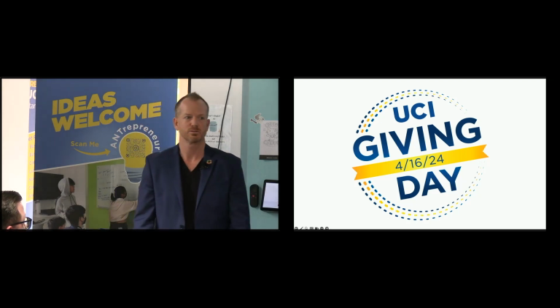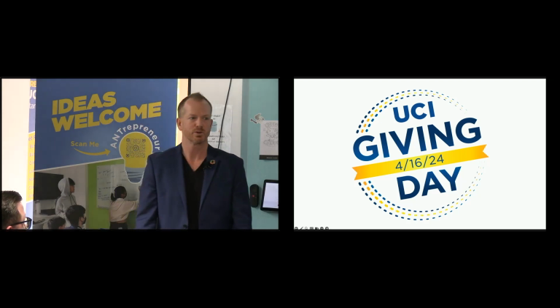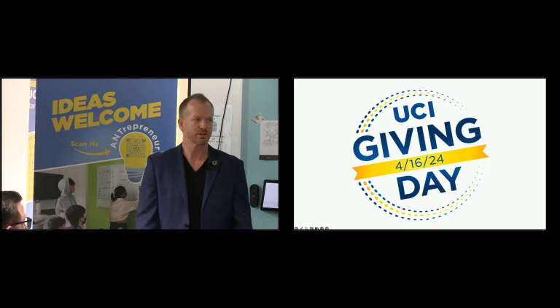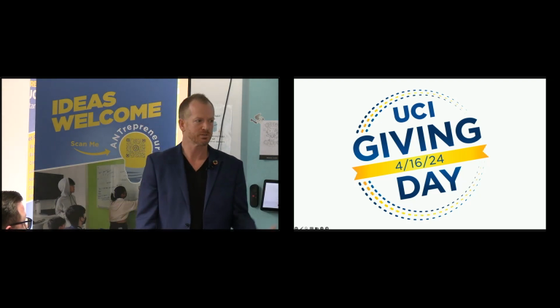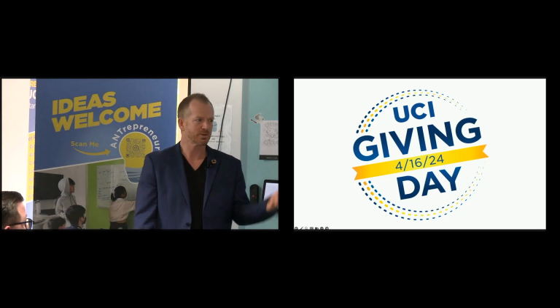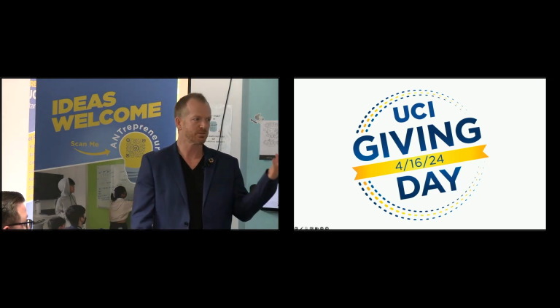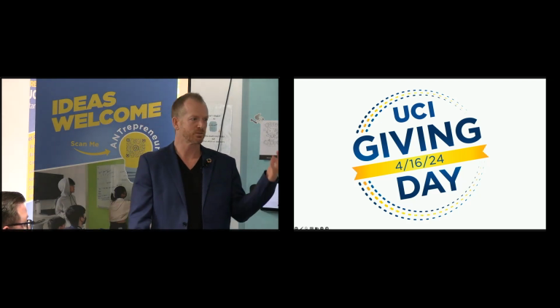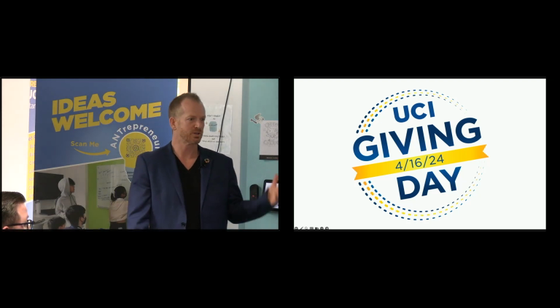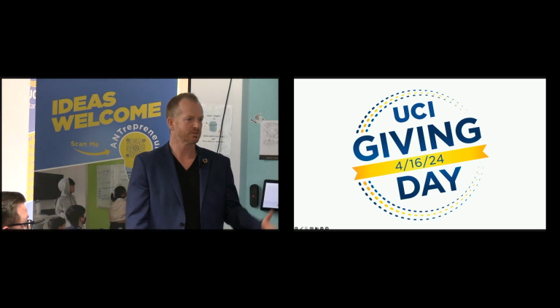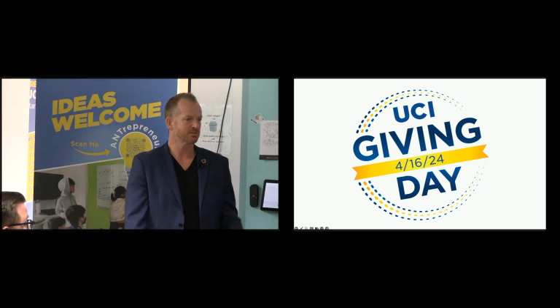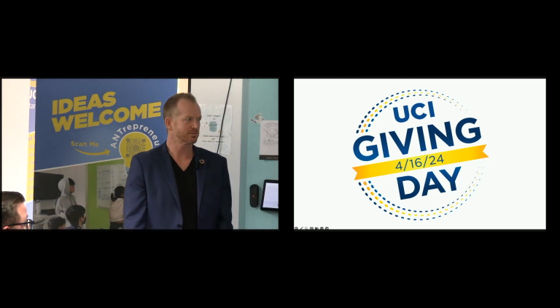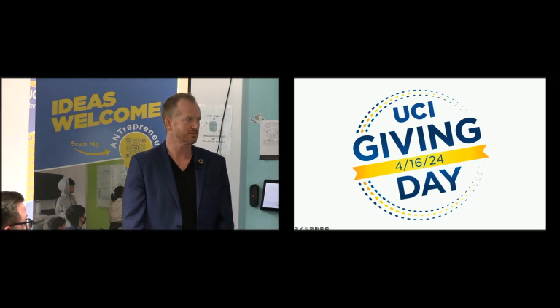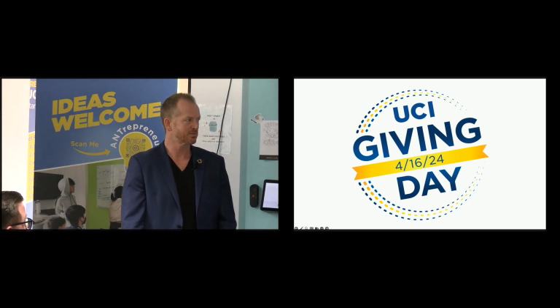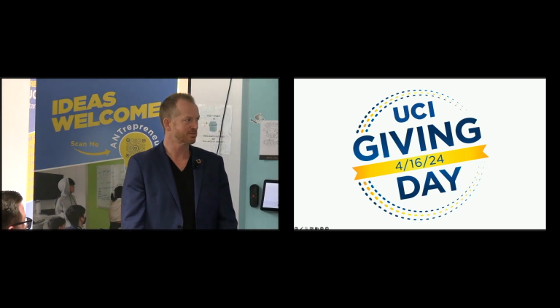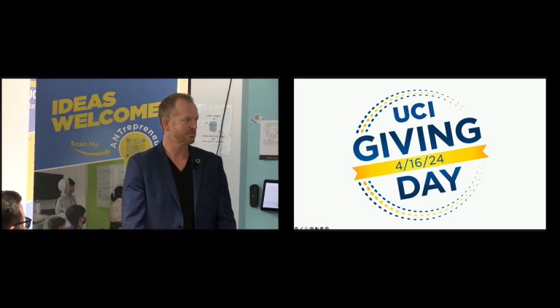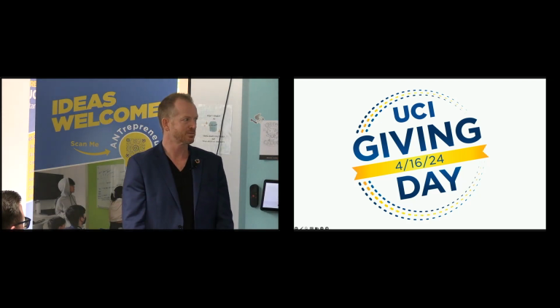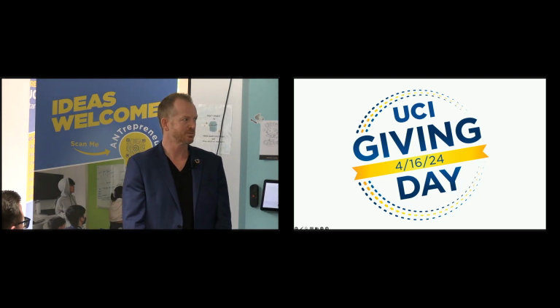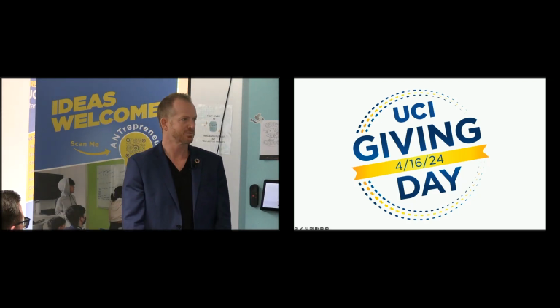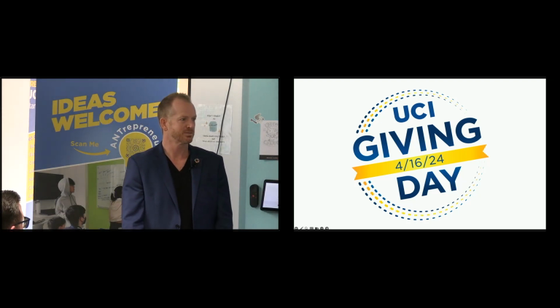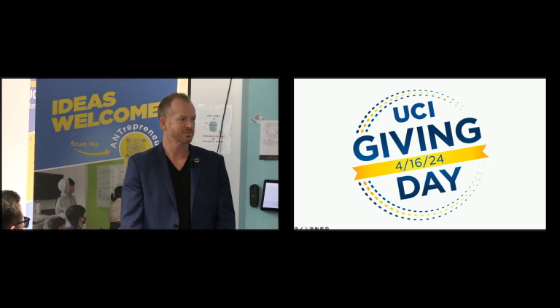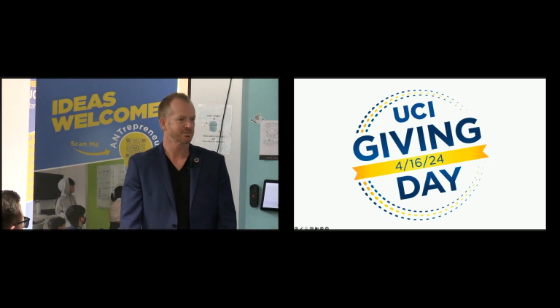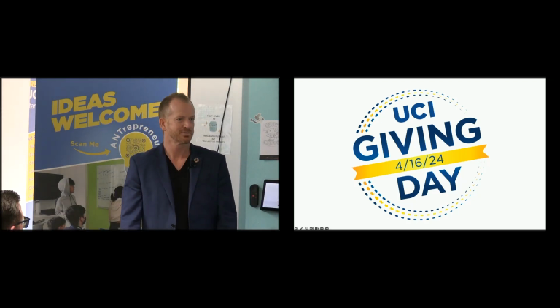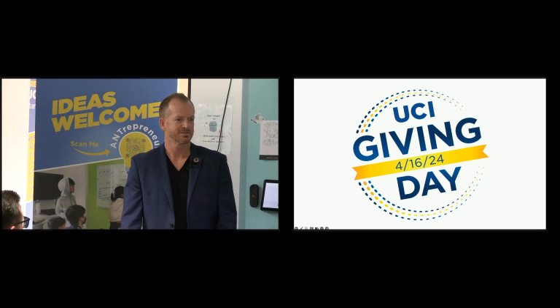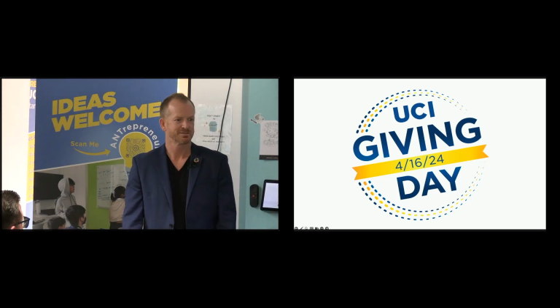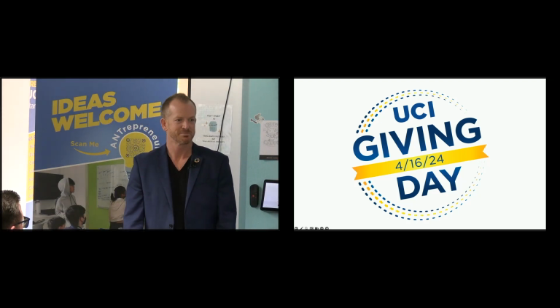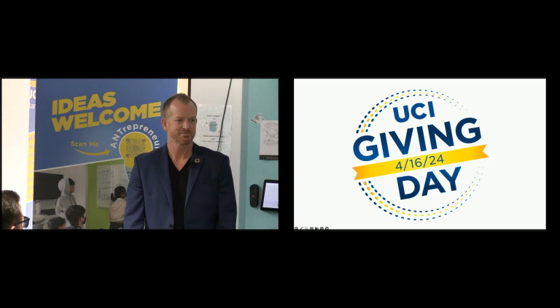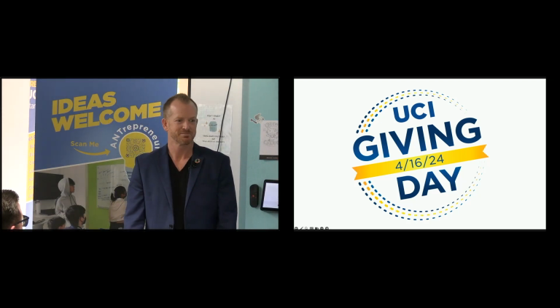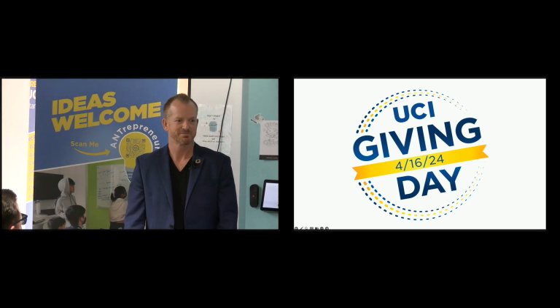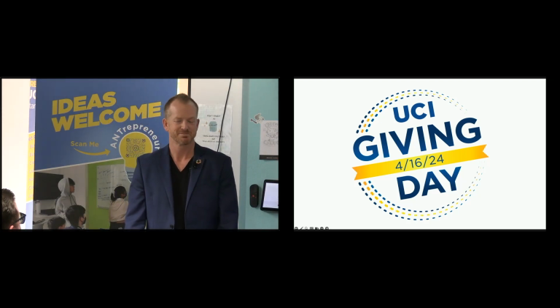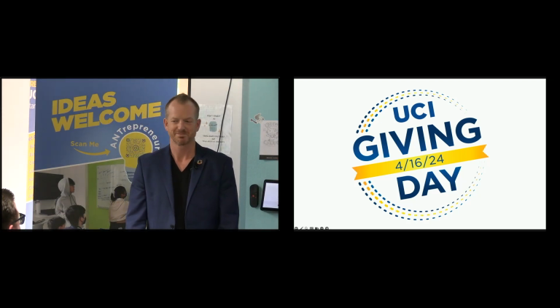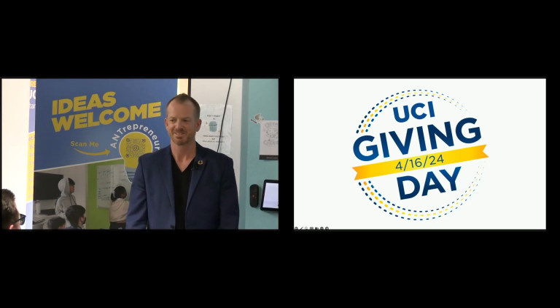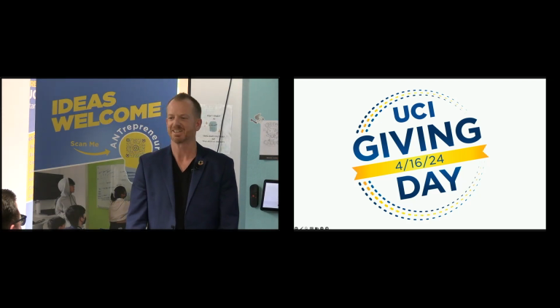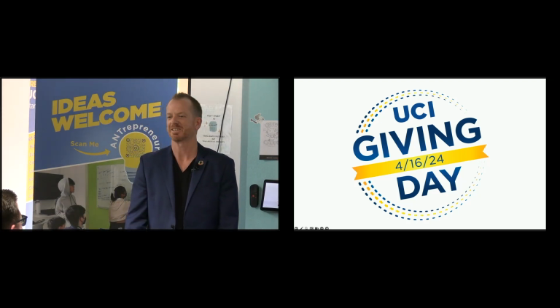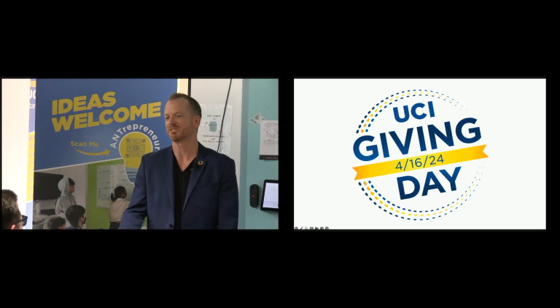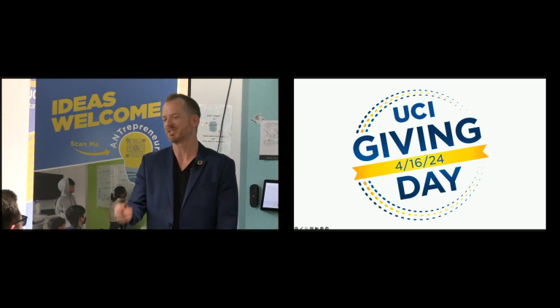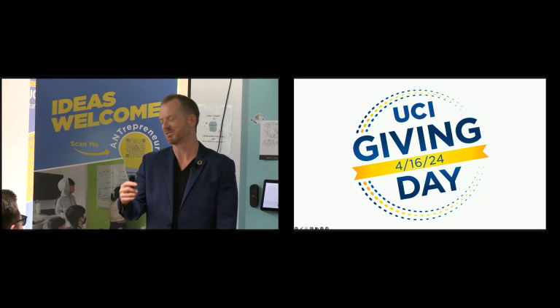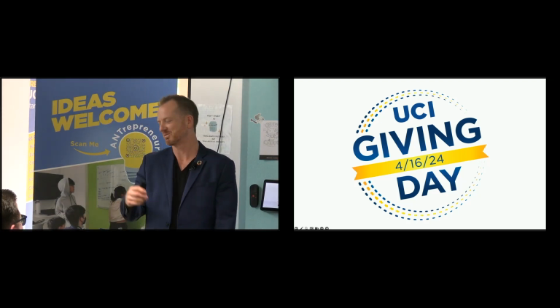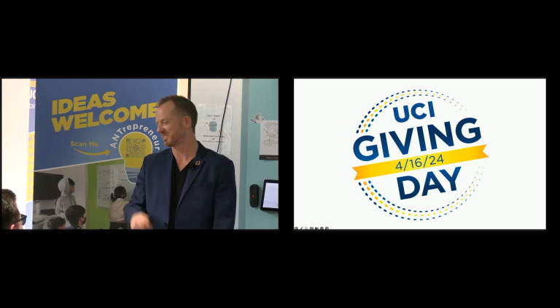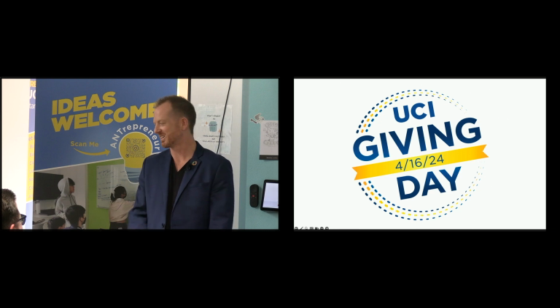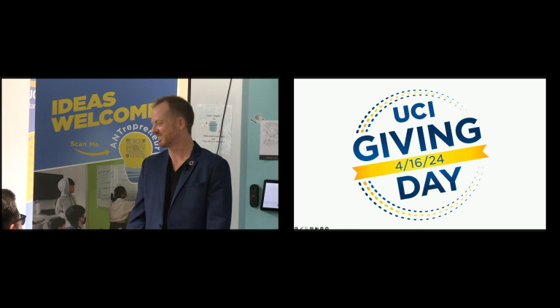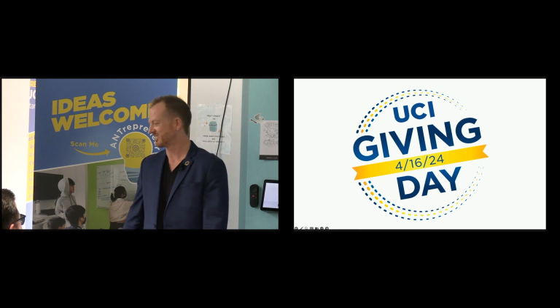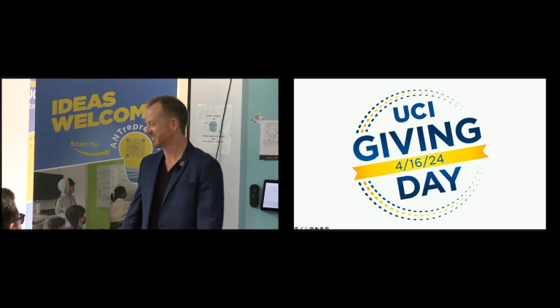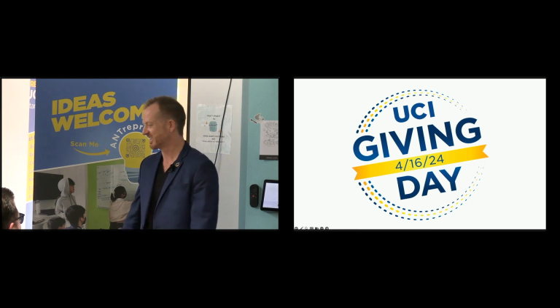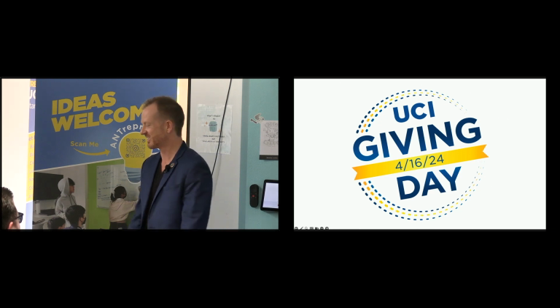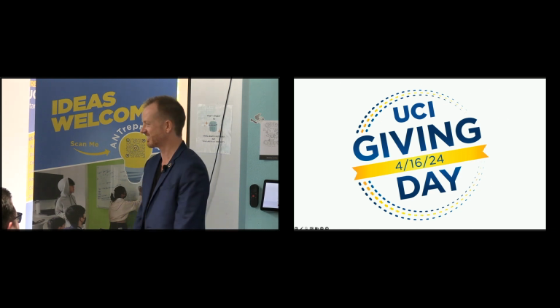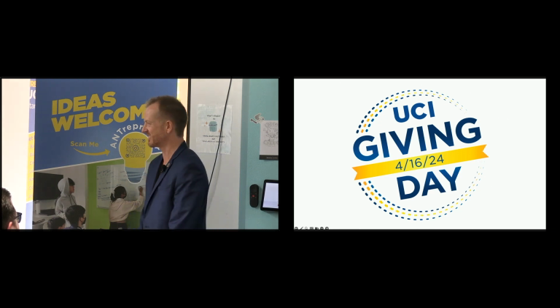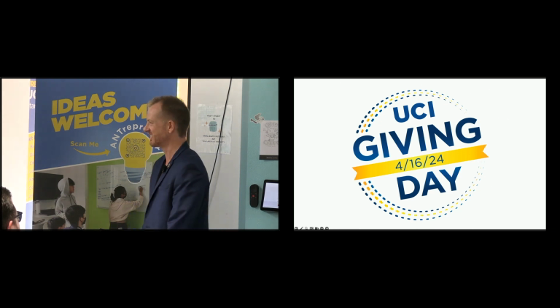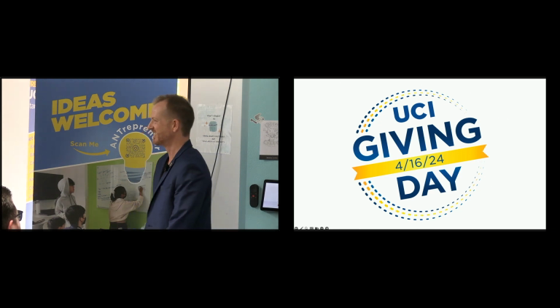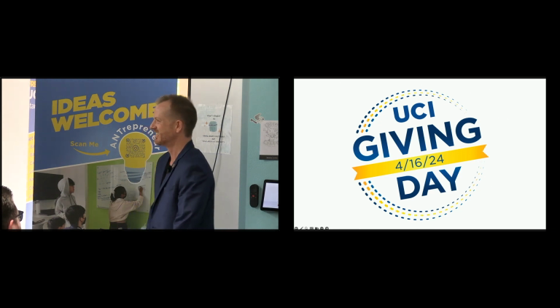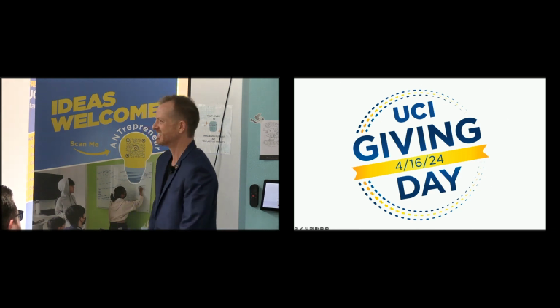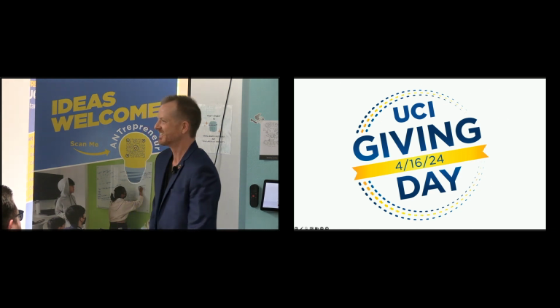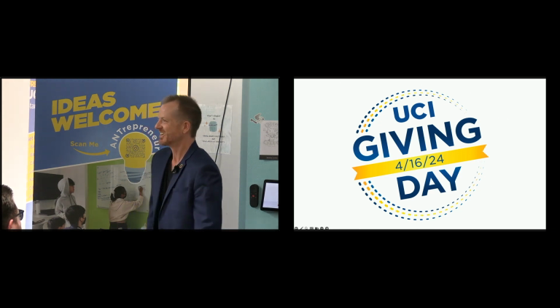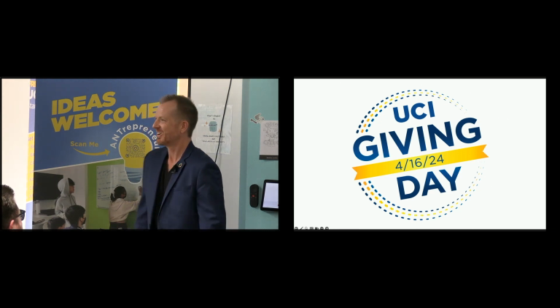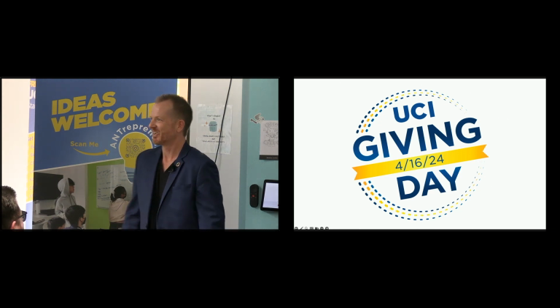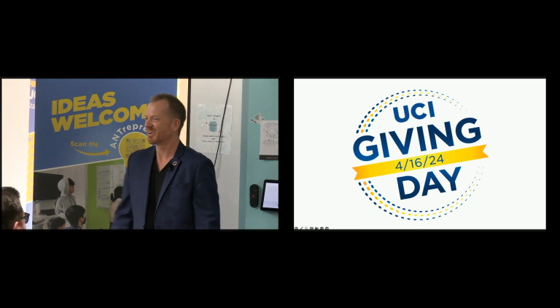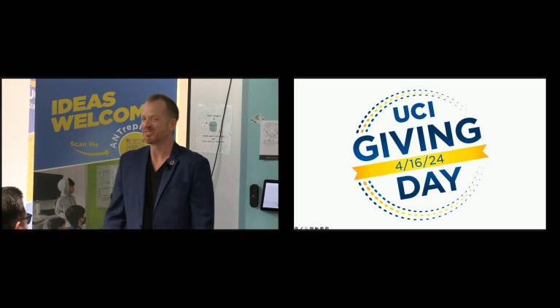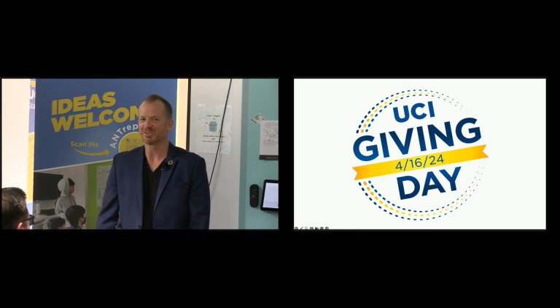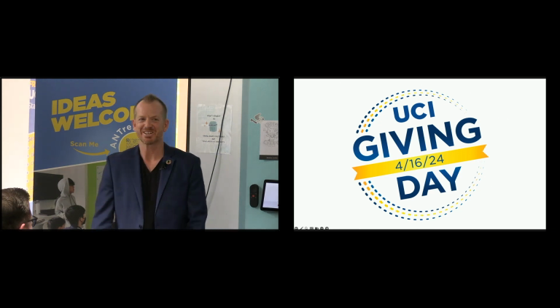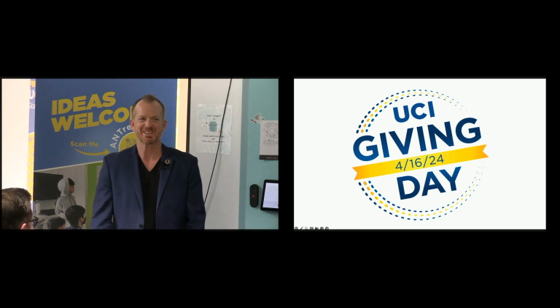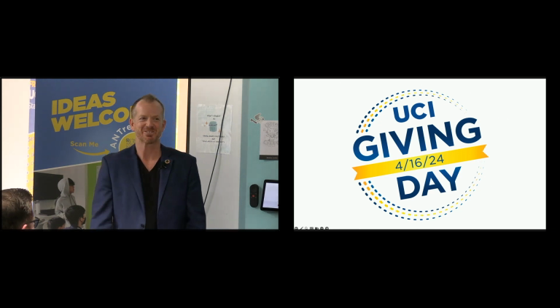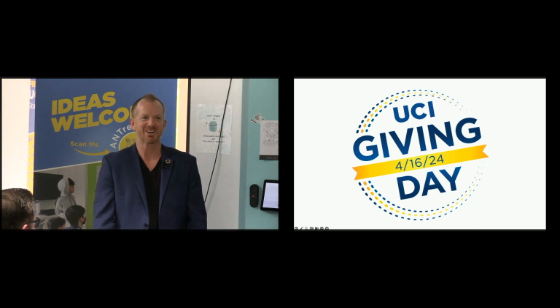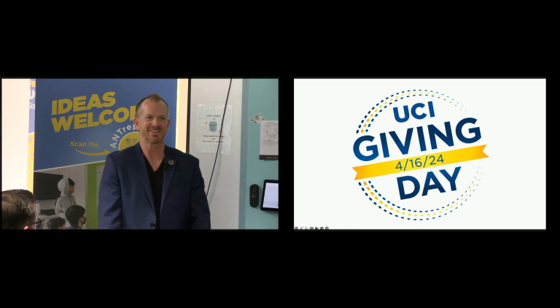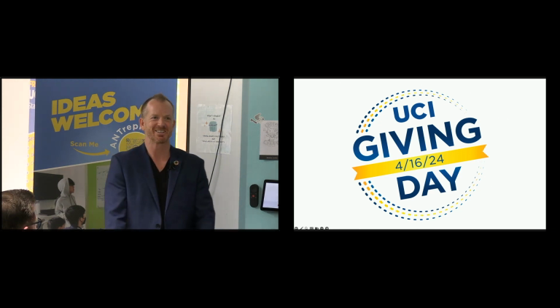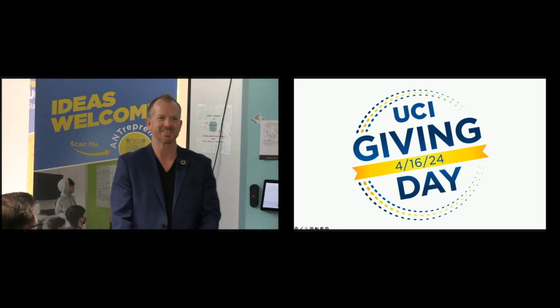Welcome, everyone. Thank you, James. All right, we're going to kick right into this.